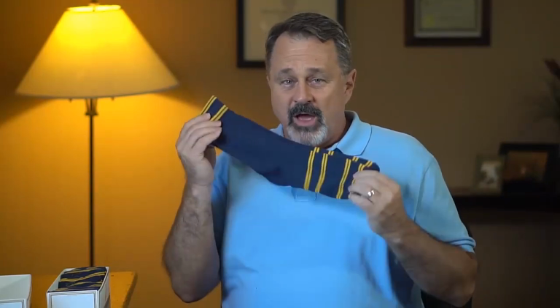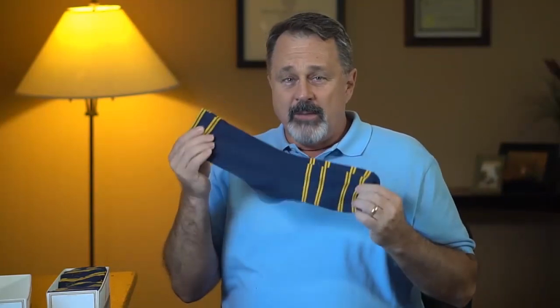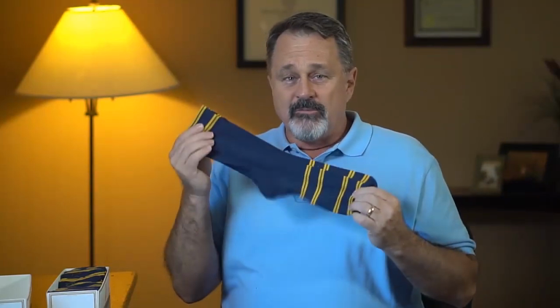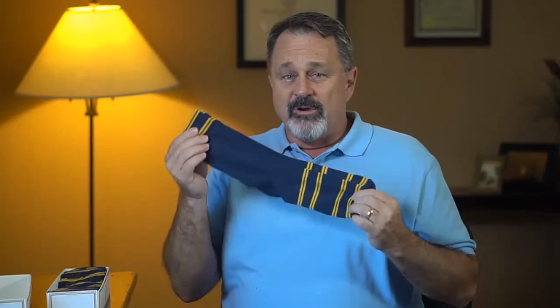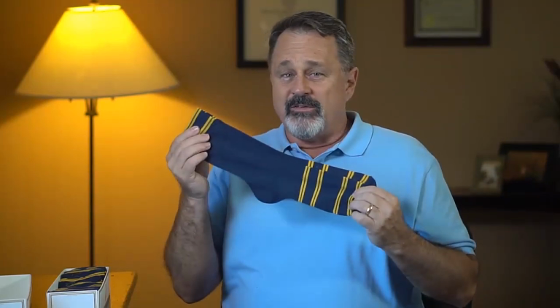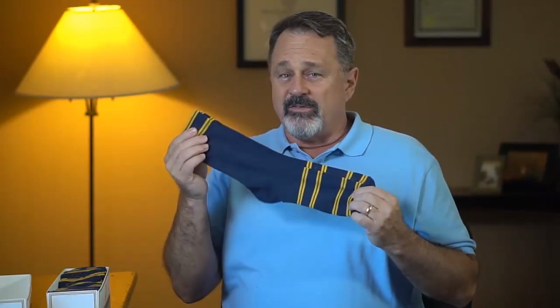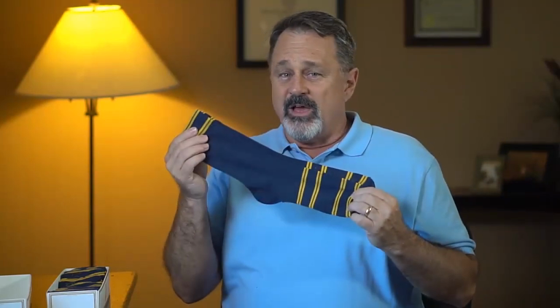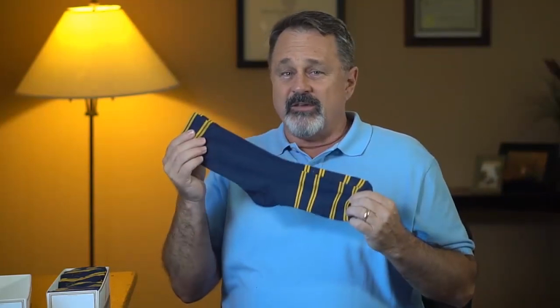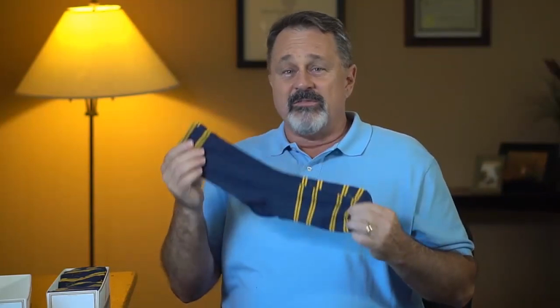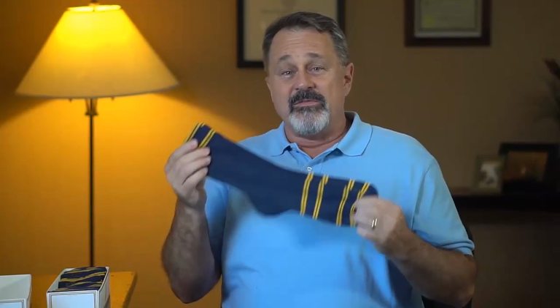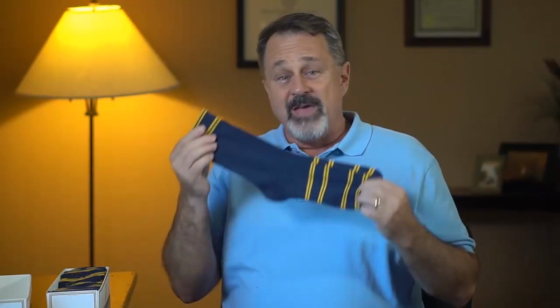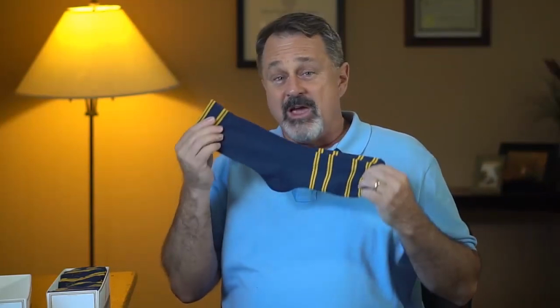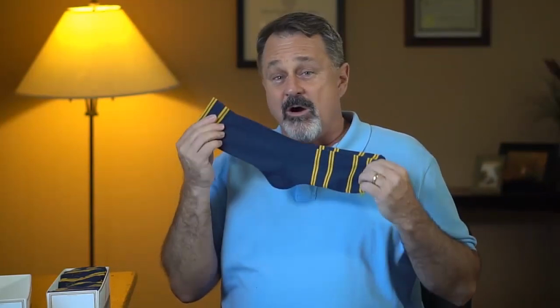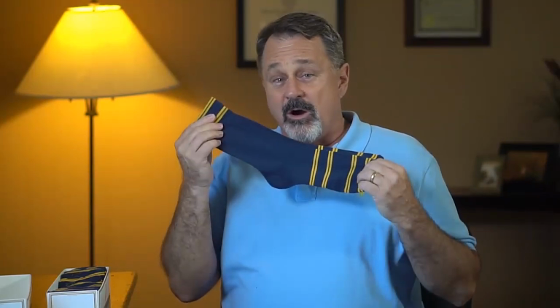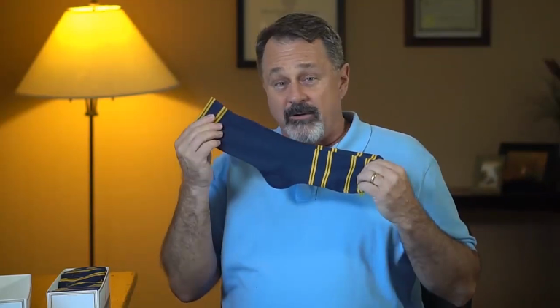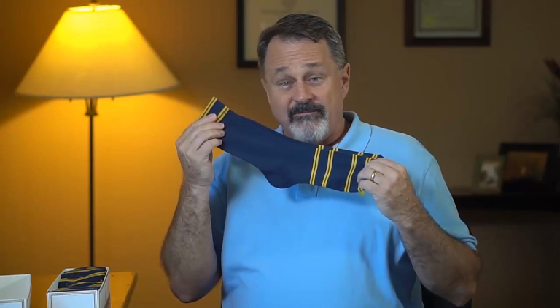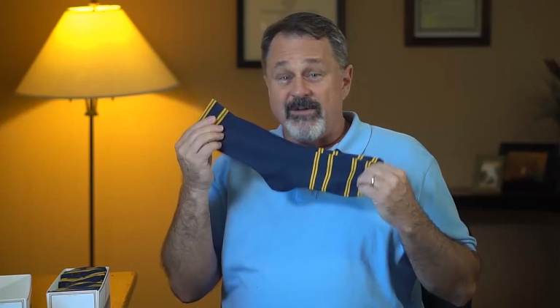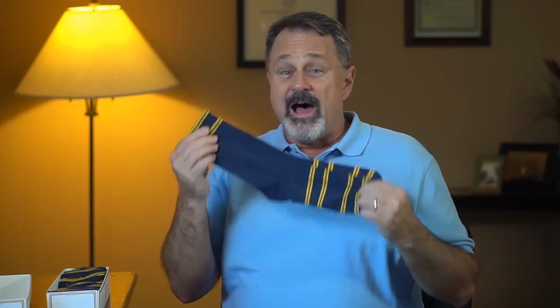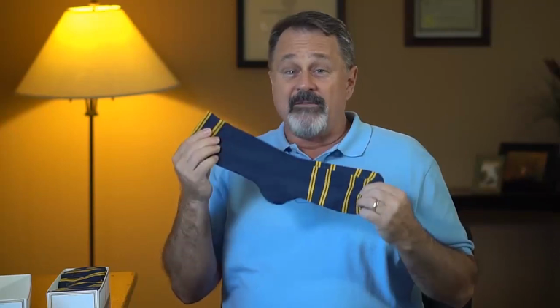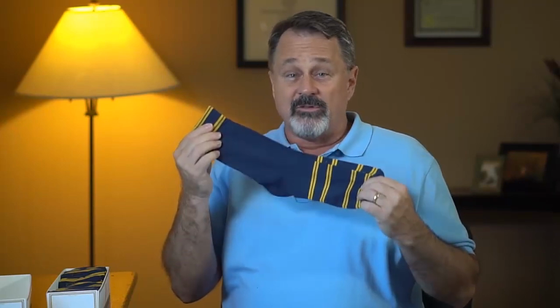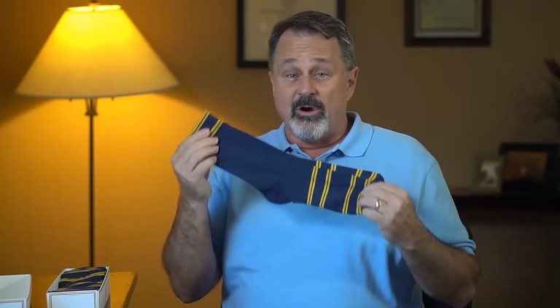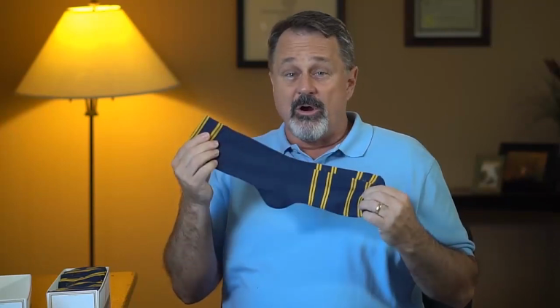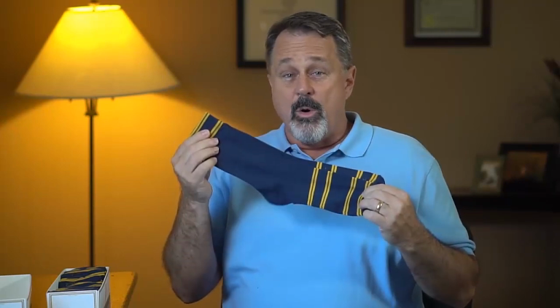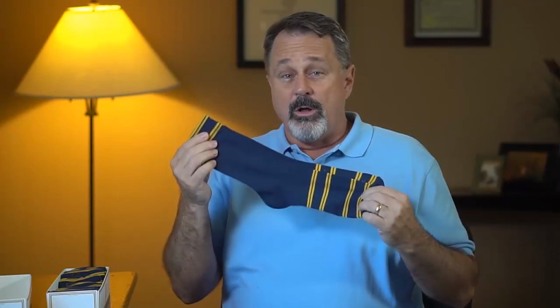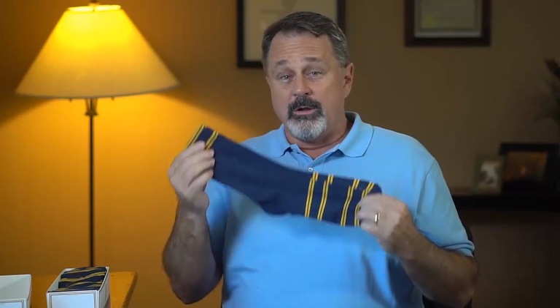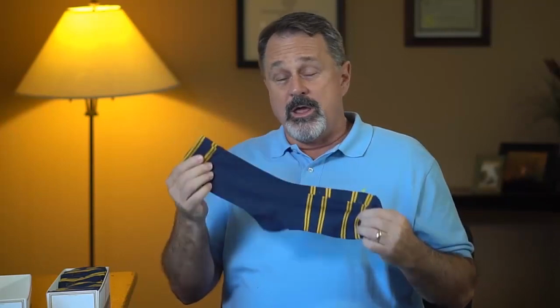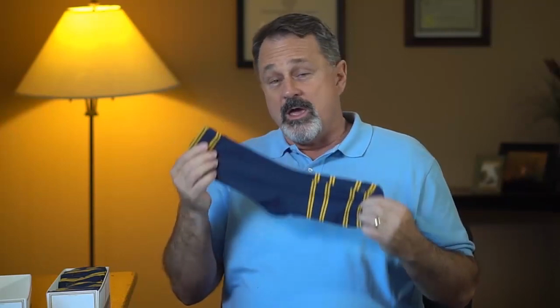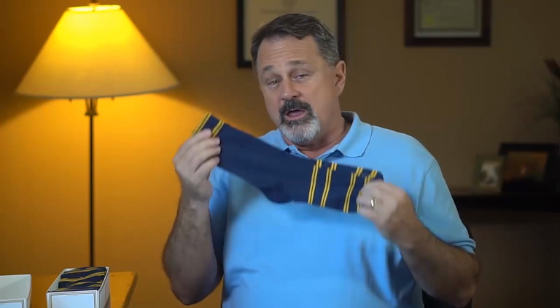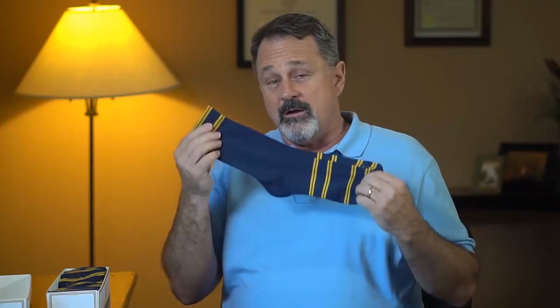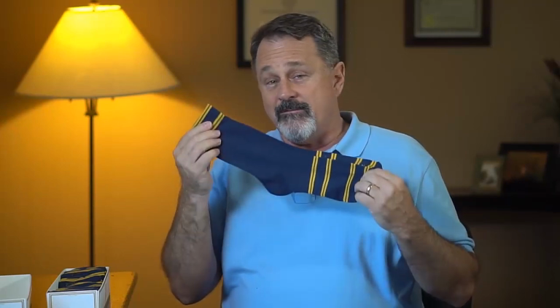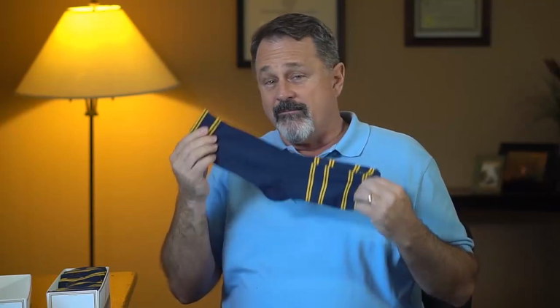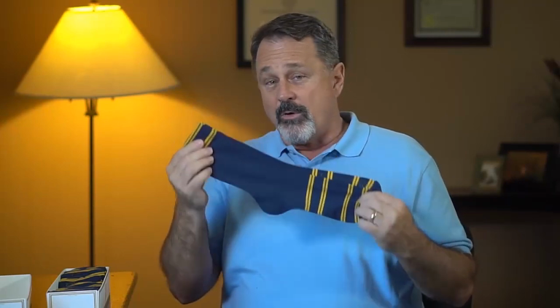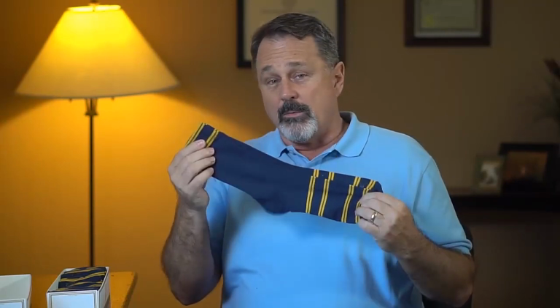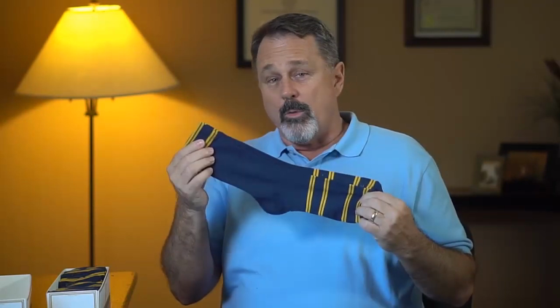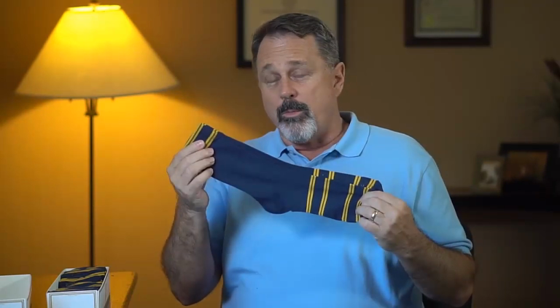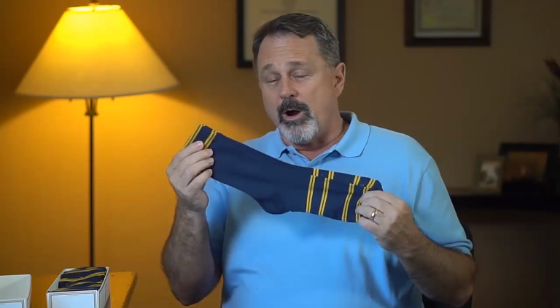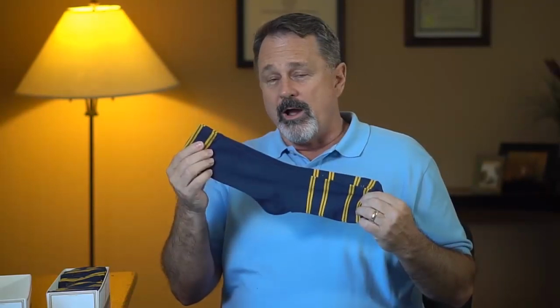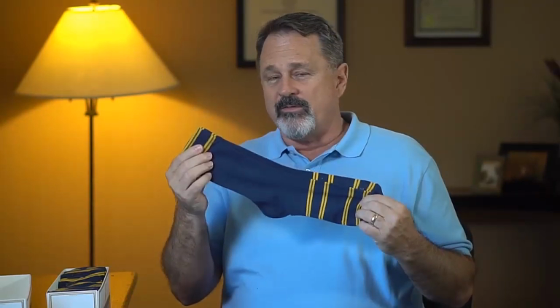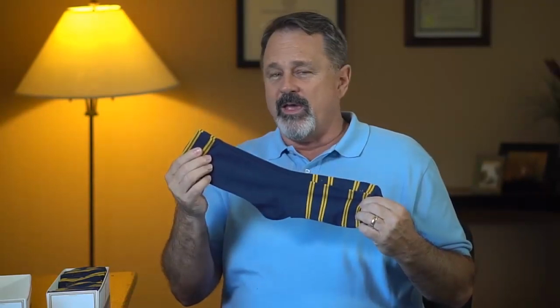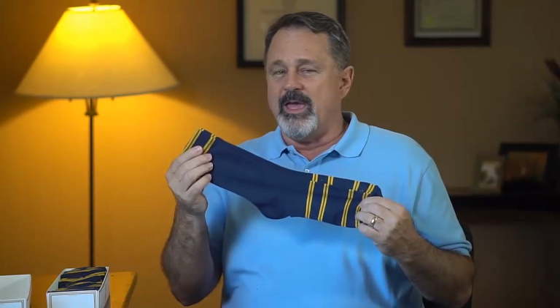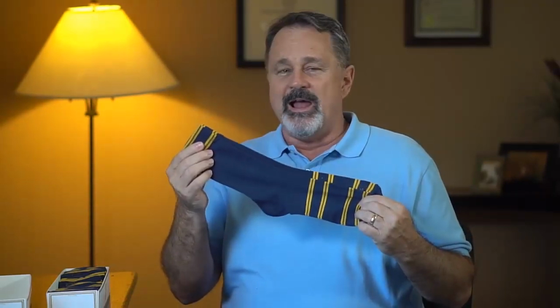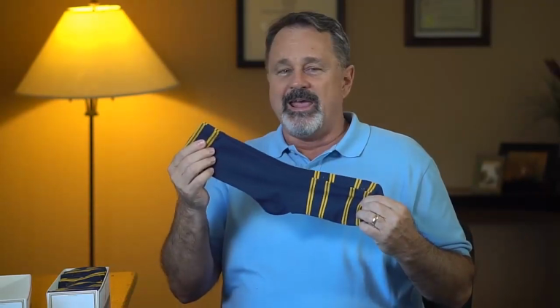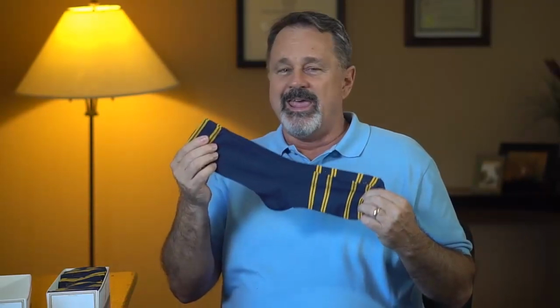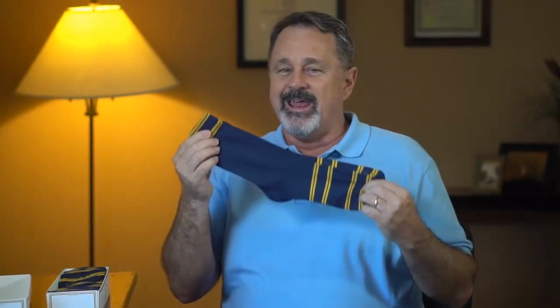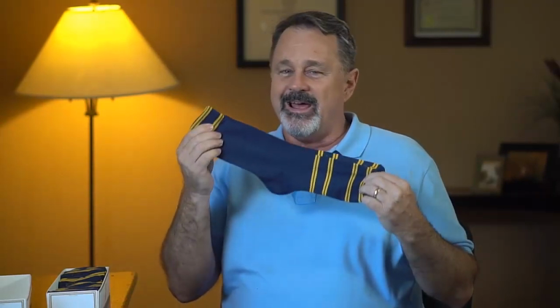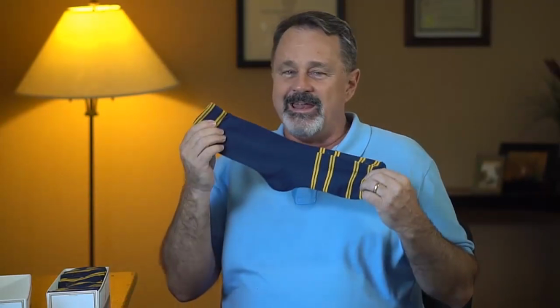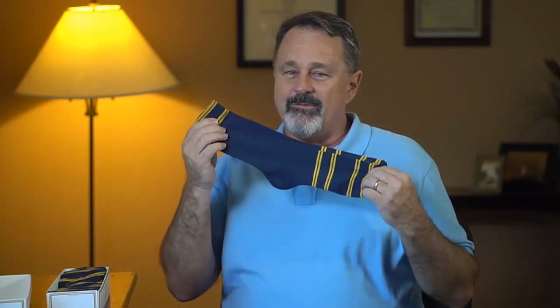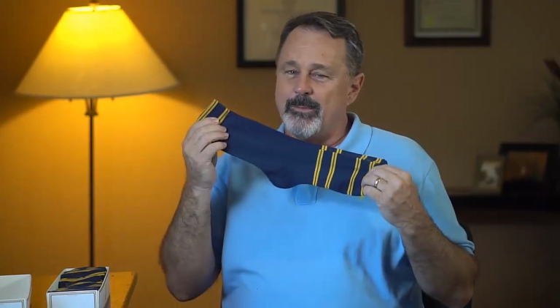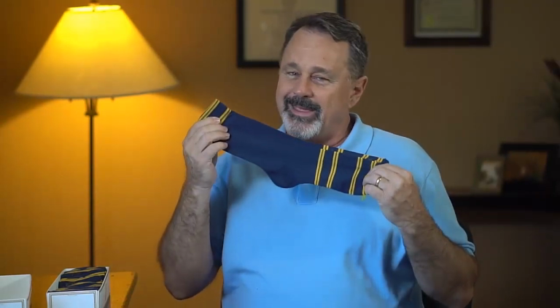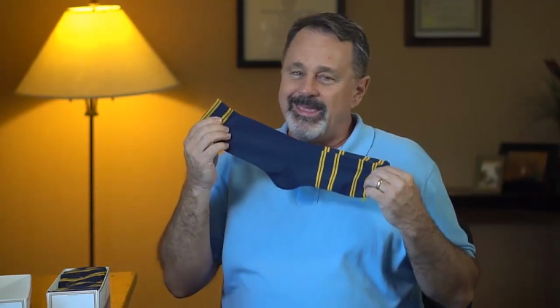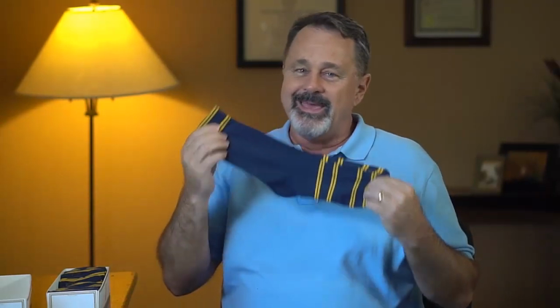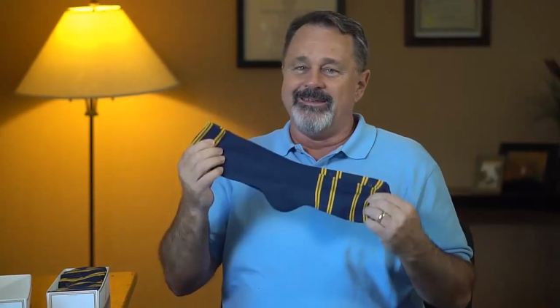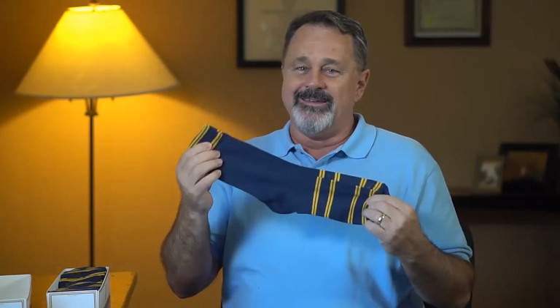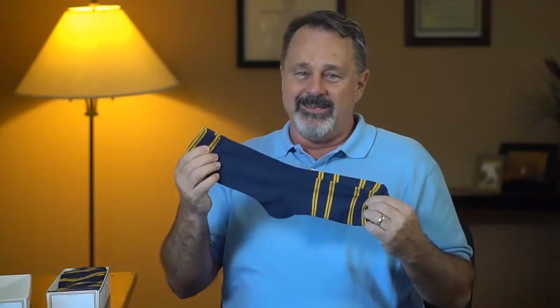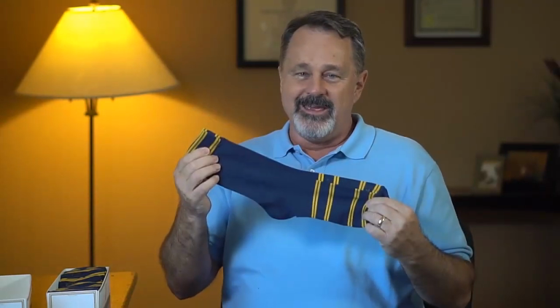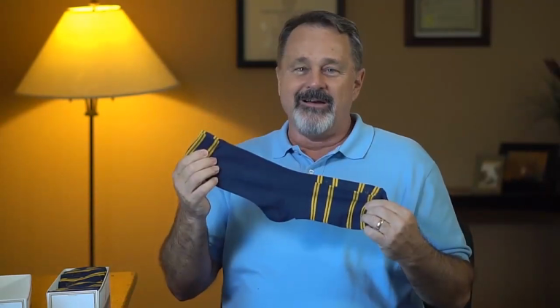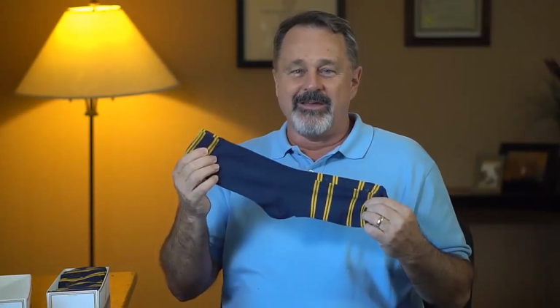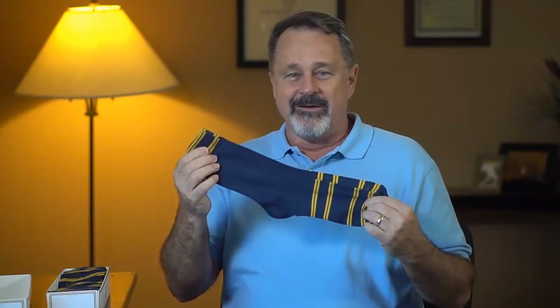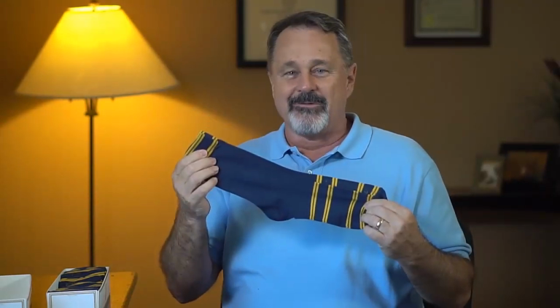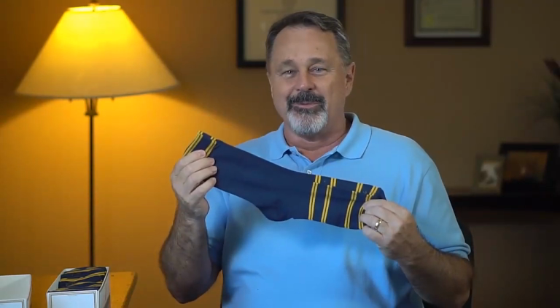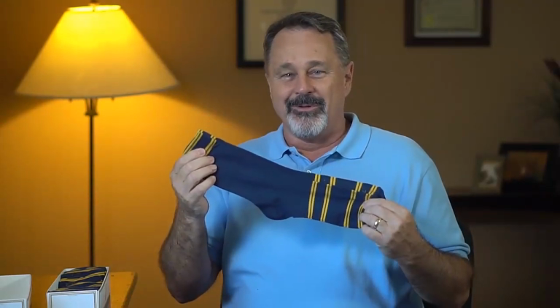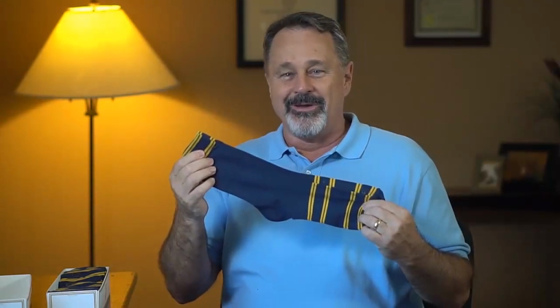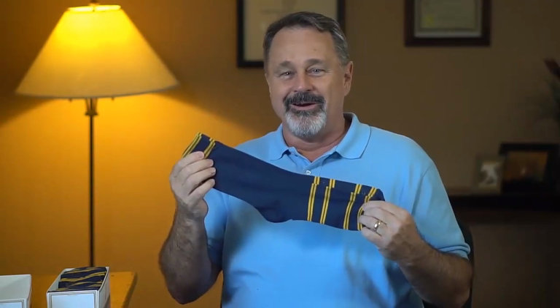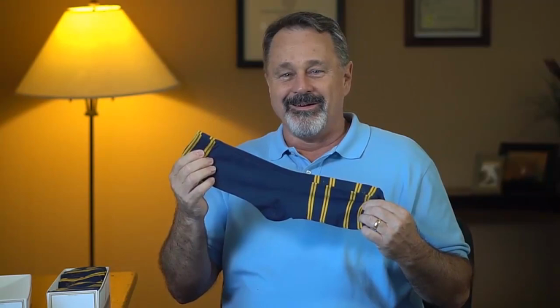Zom Dress Socks — they are five-star quality at an affordable price, and I cannot even begin to tell you how comfortable they are.